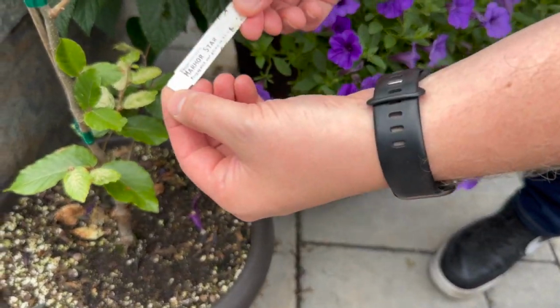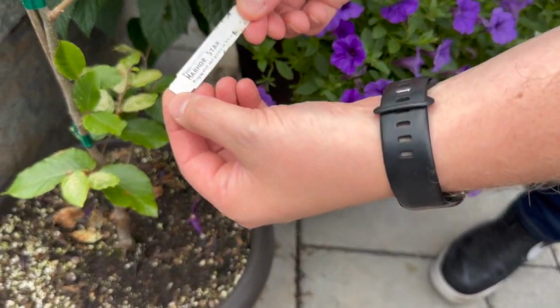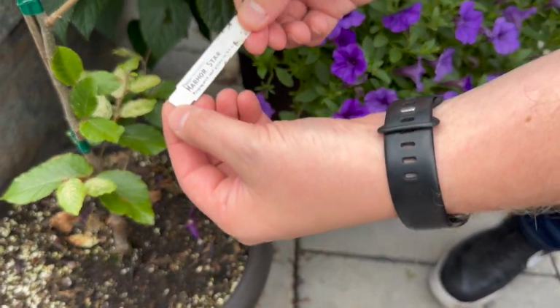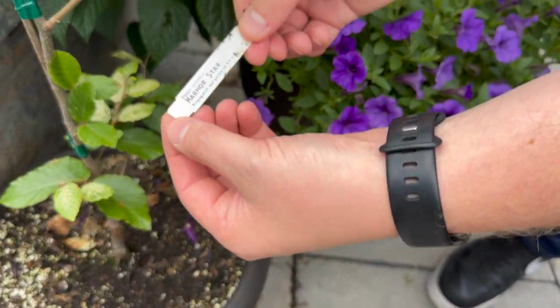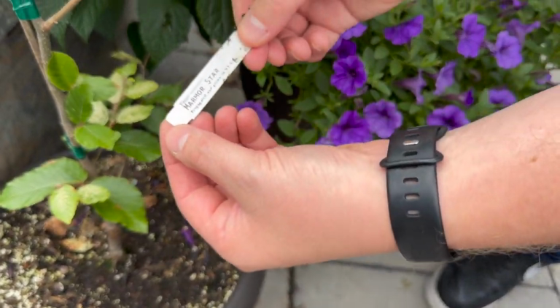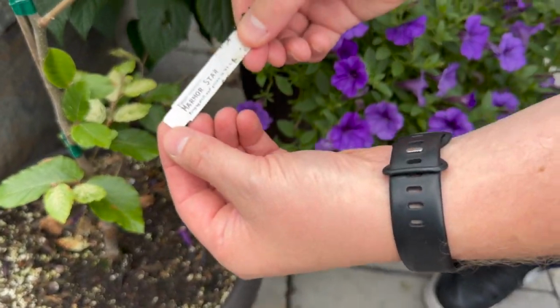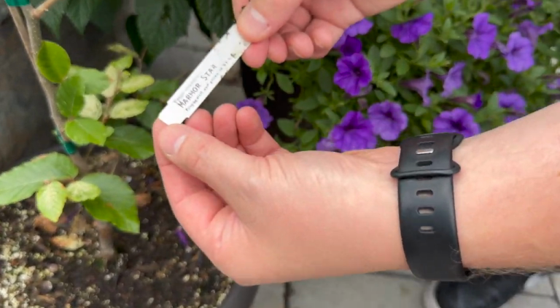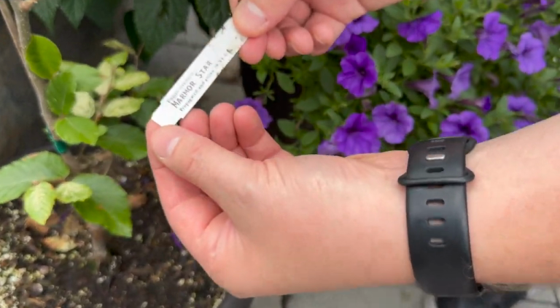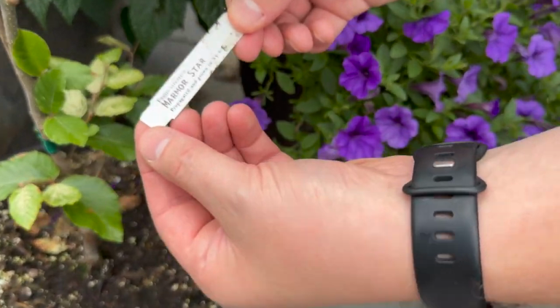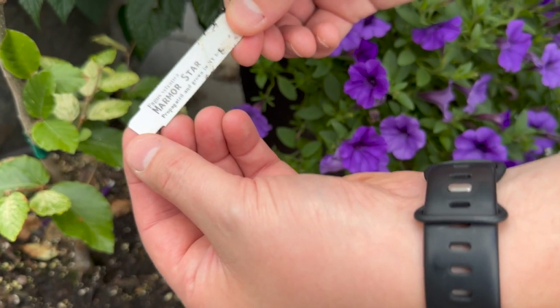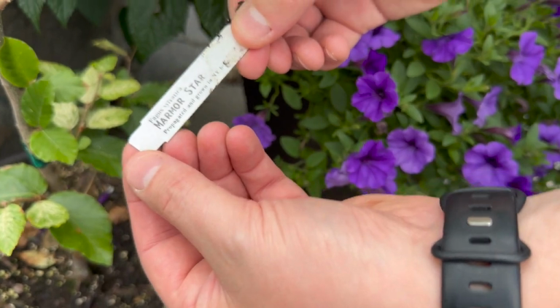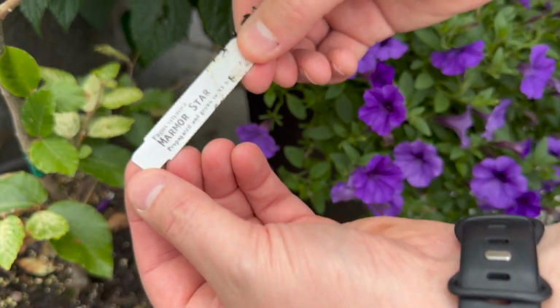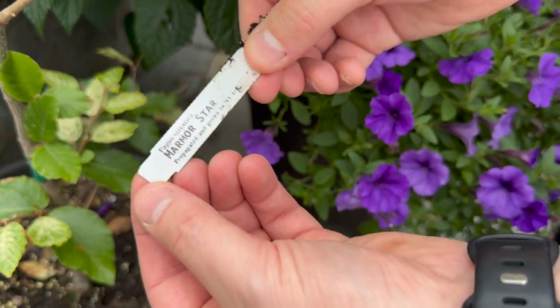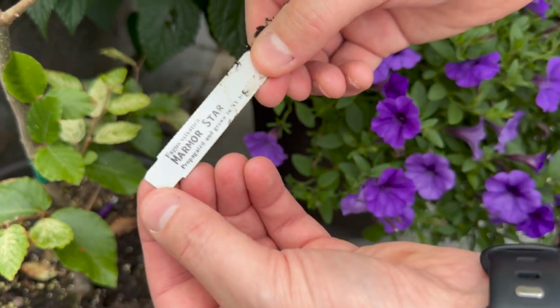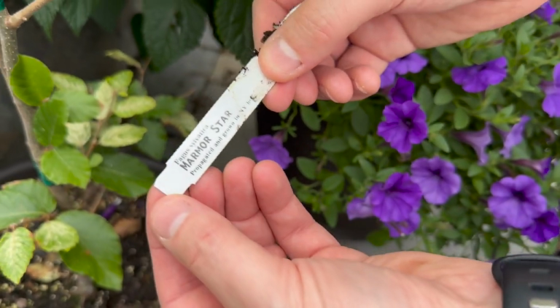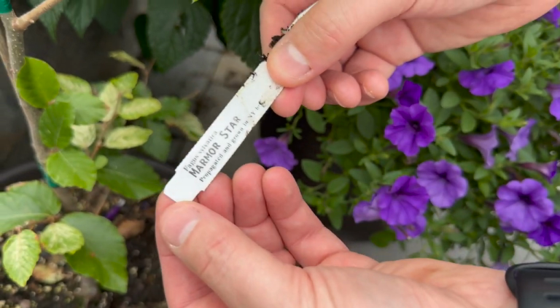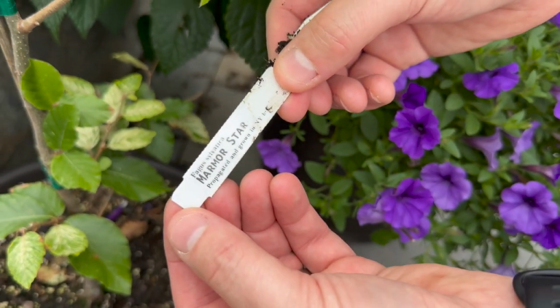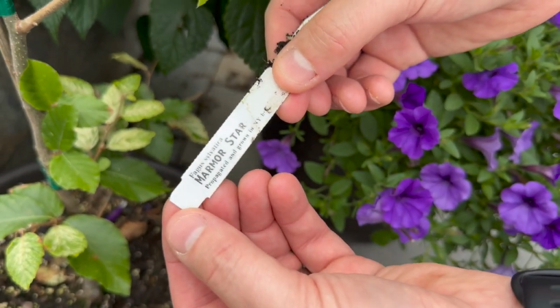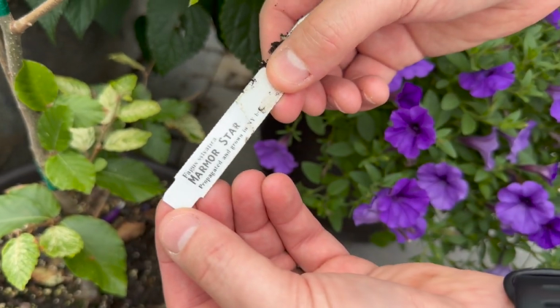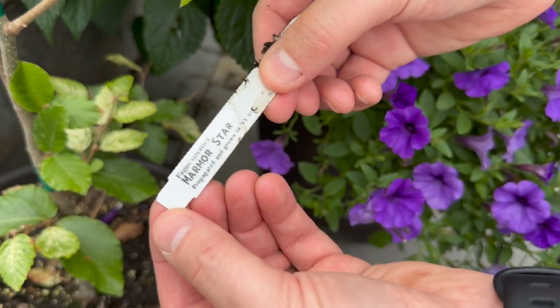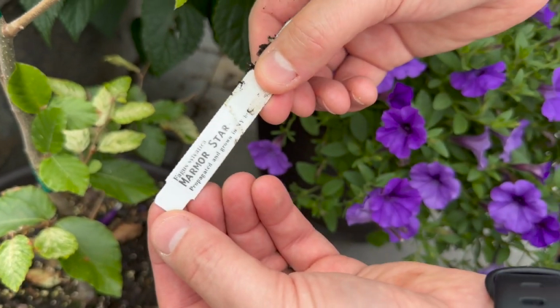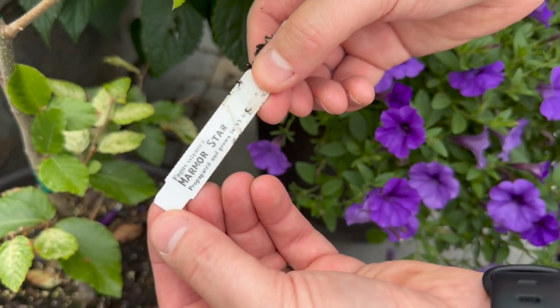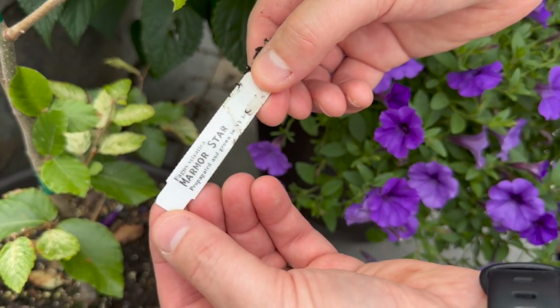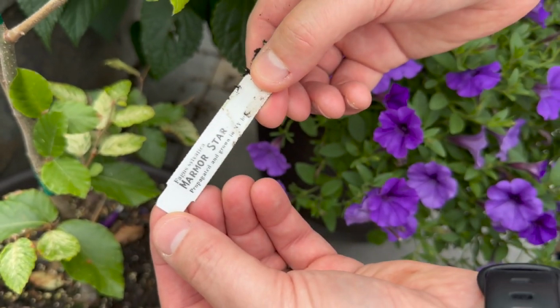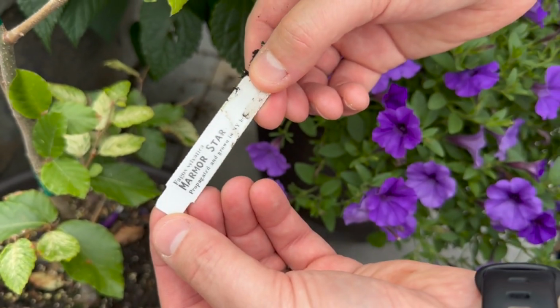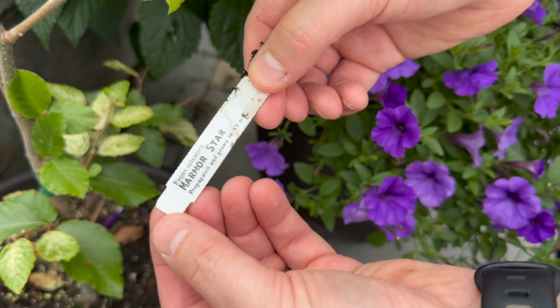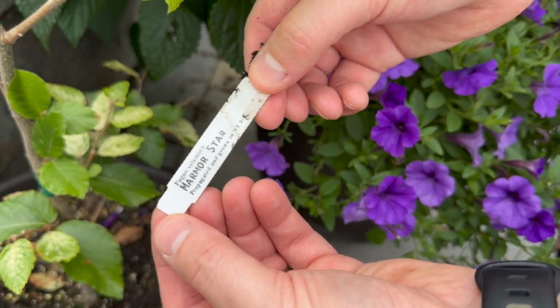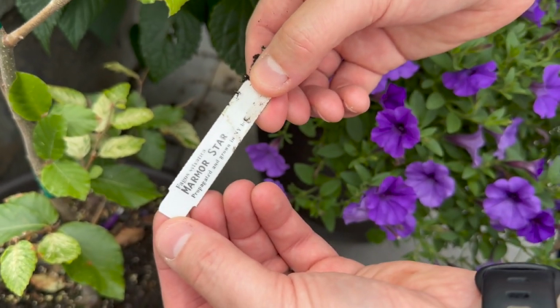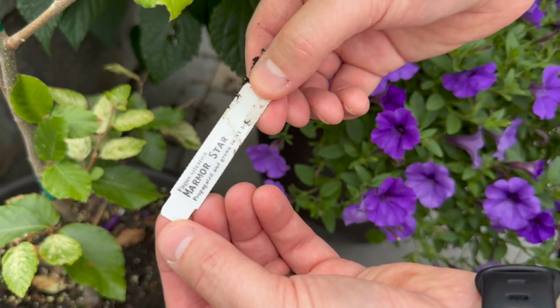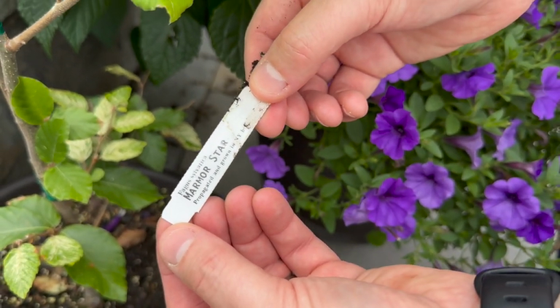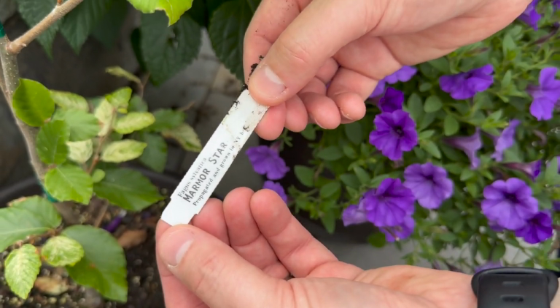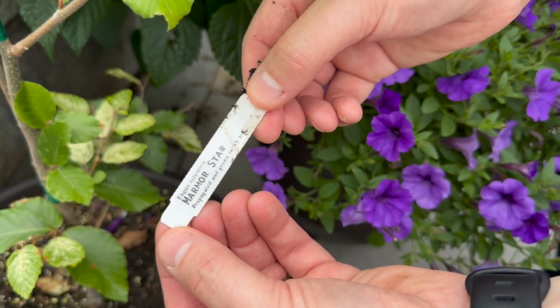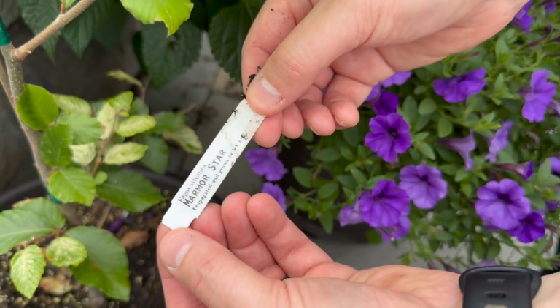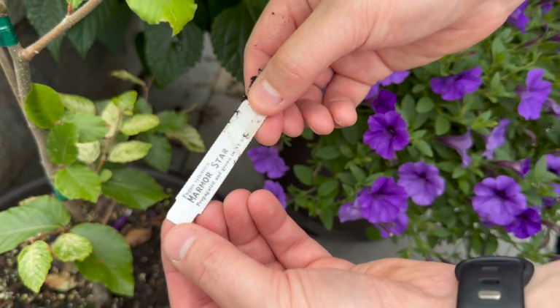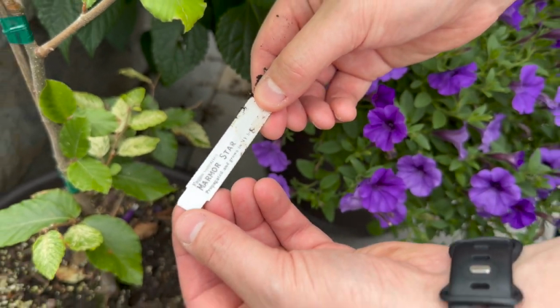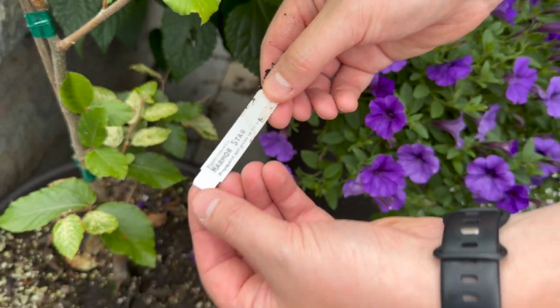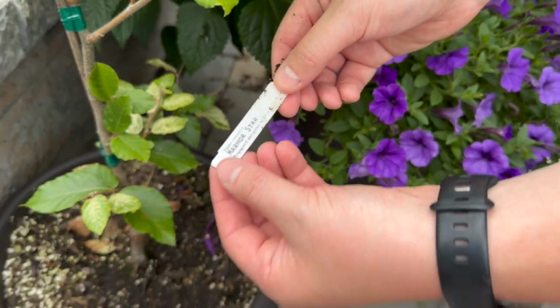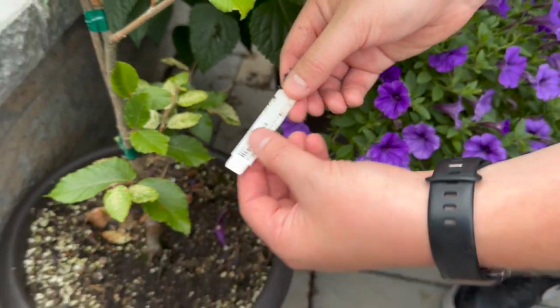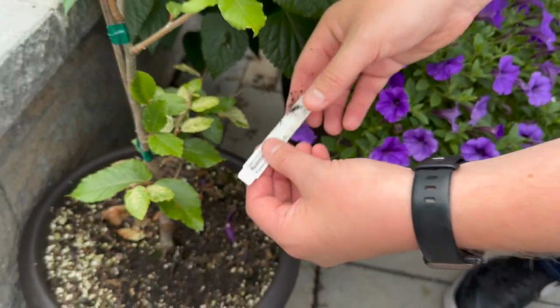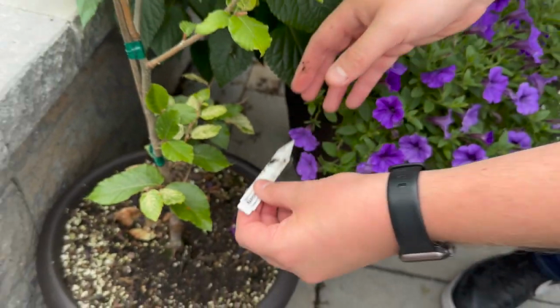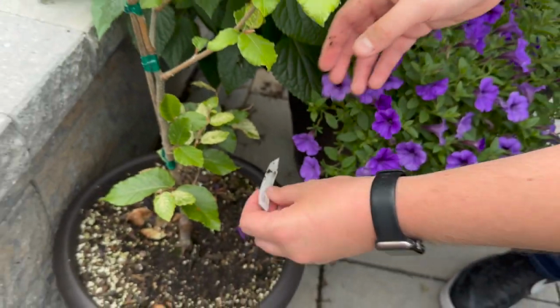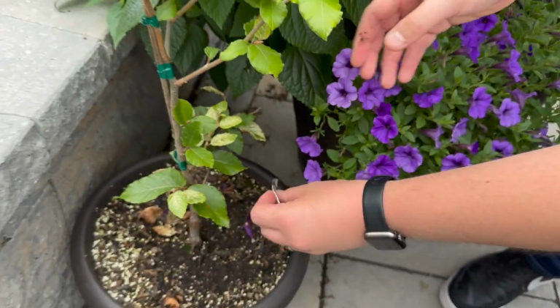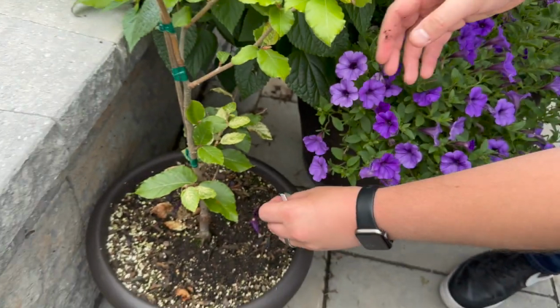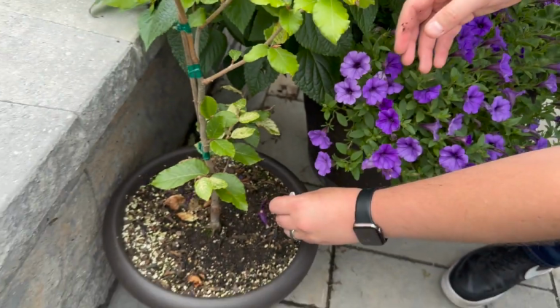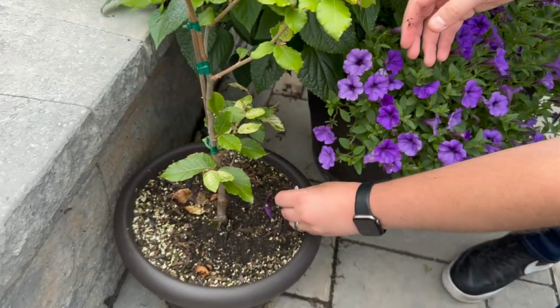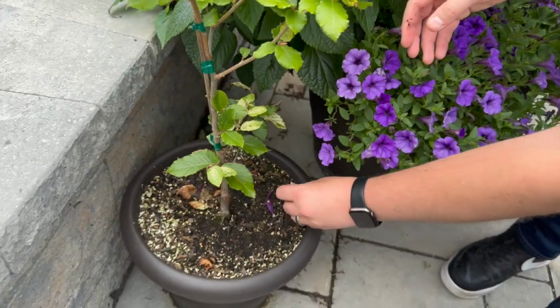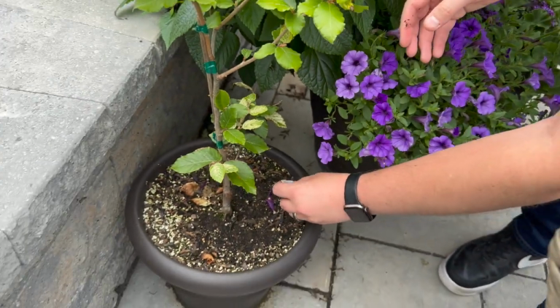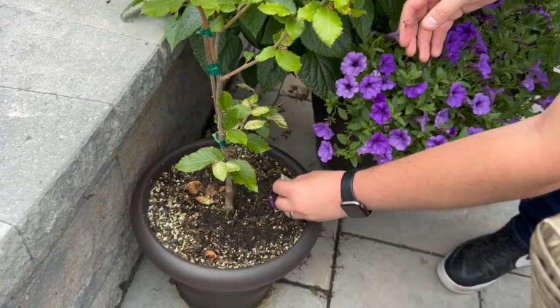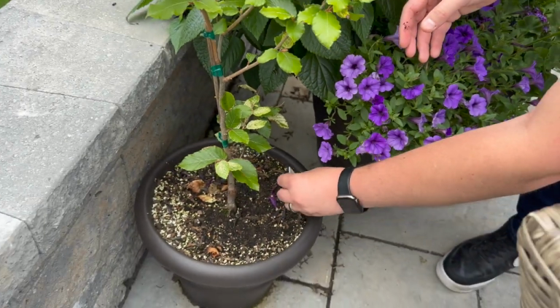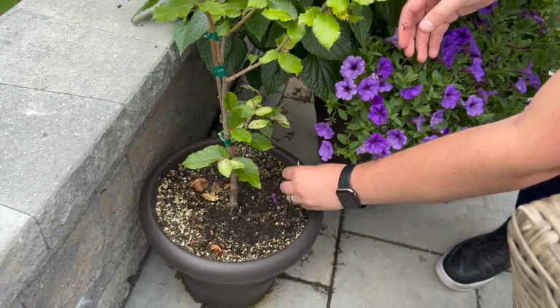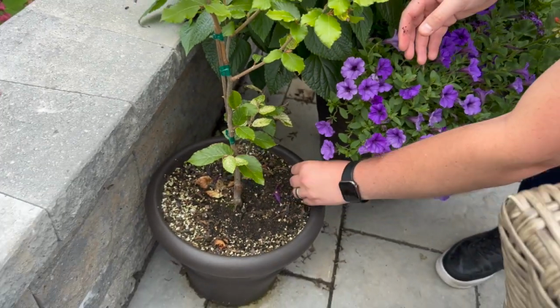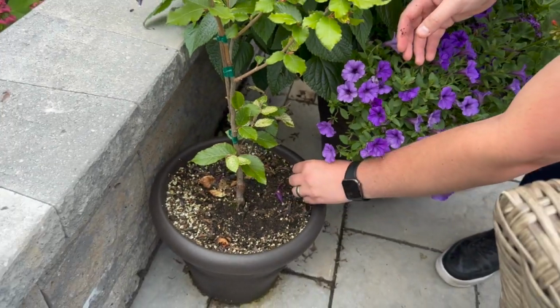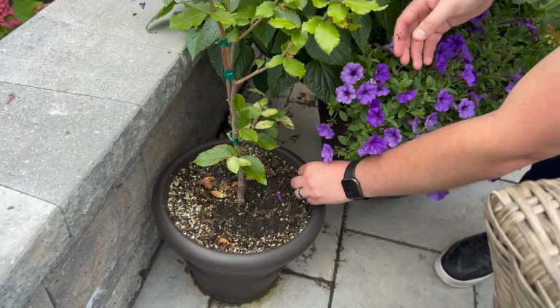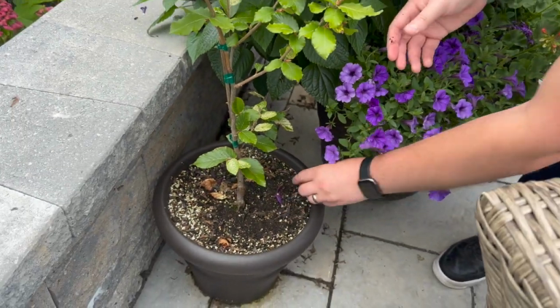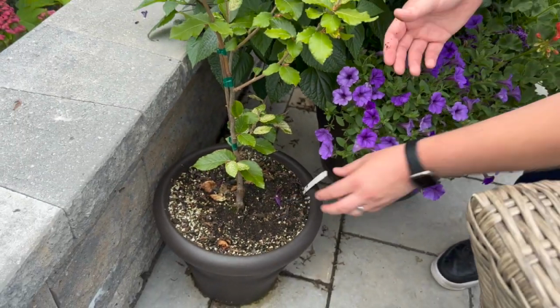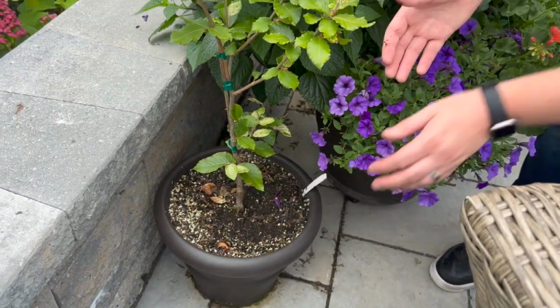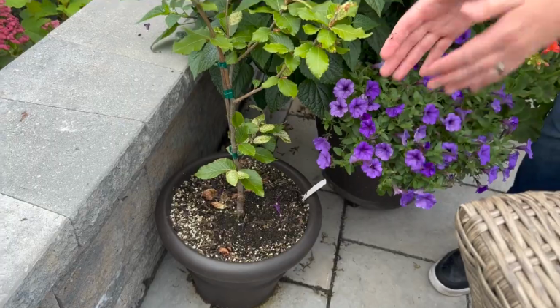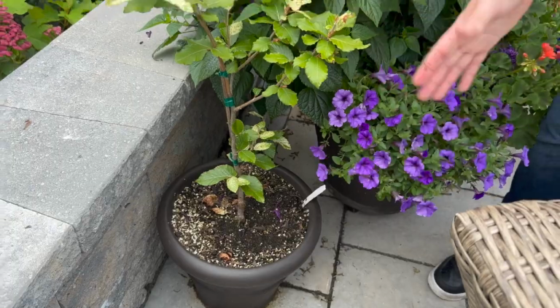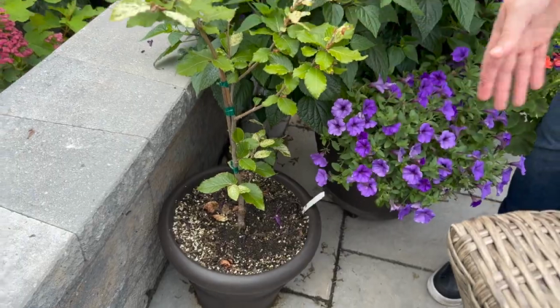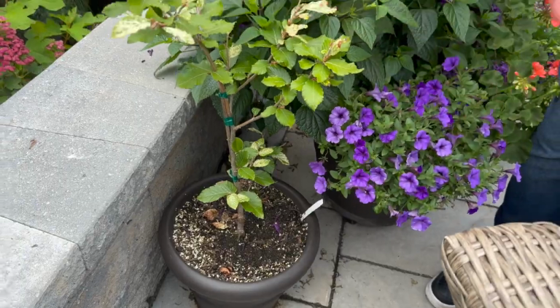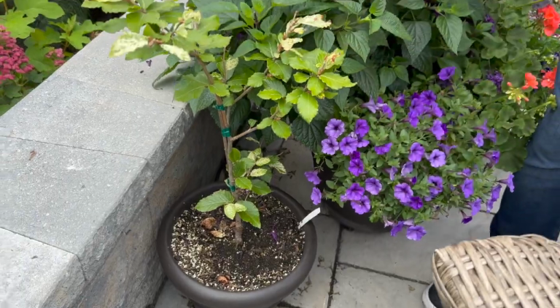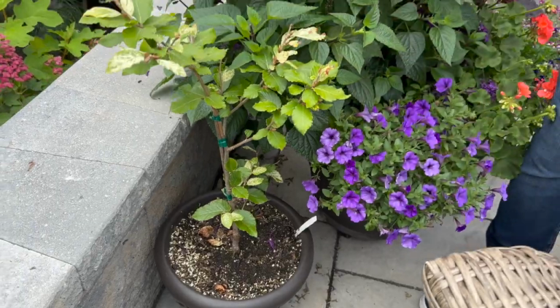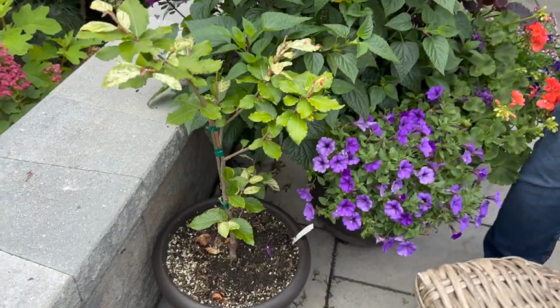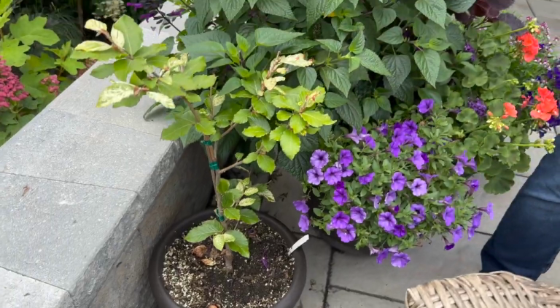The exact name is Marmor Star. I'm excited to see that grow — I love beech trees, I think it's going to be really cool.